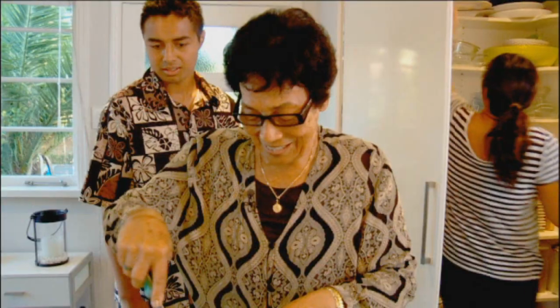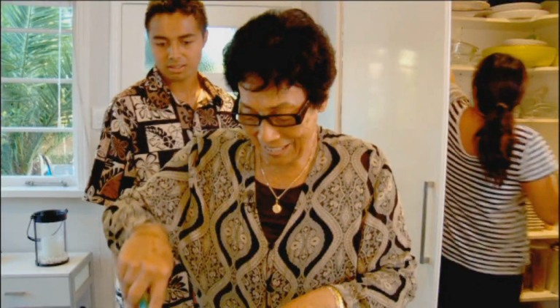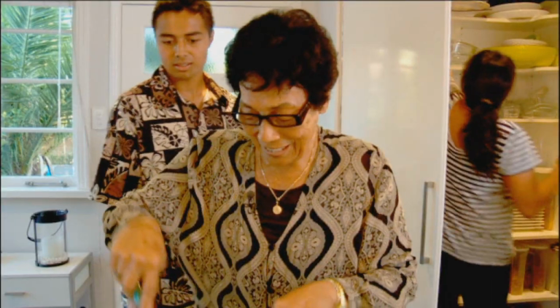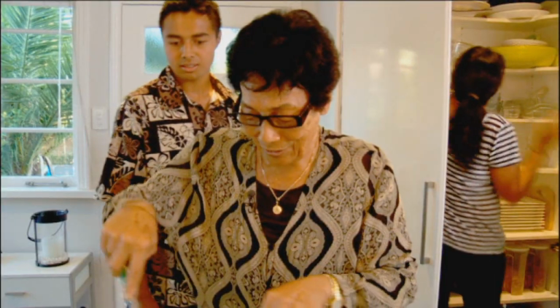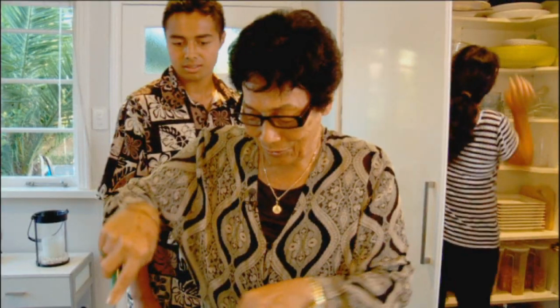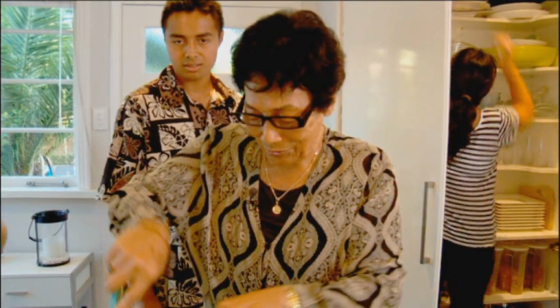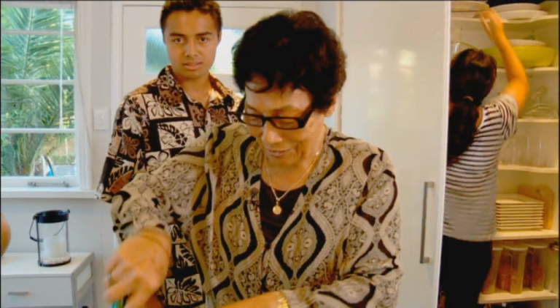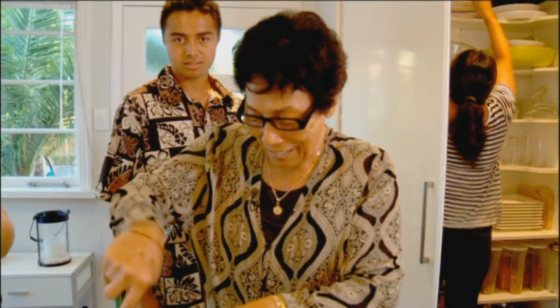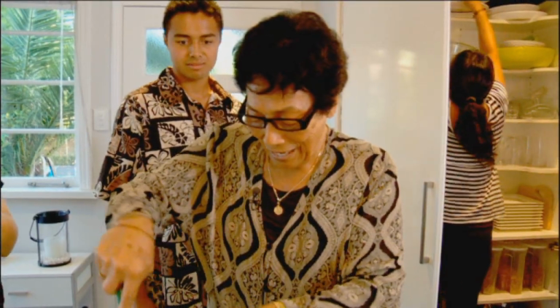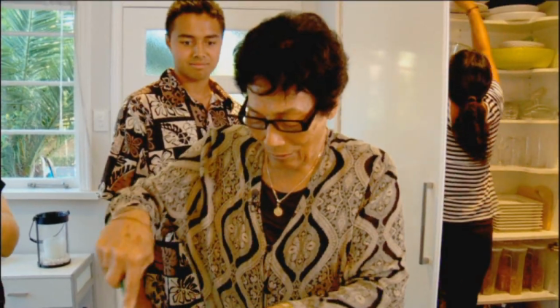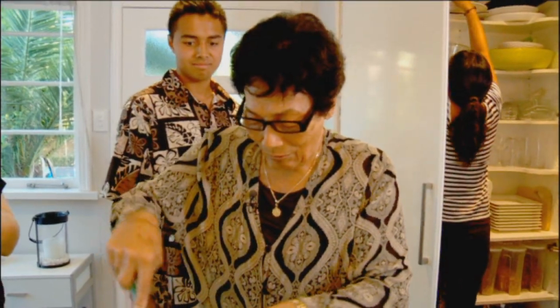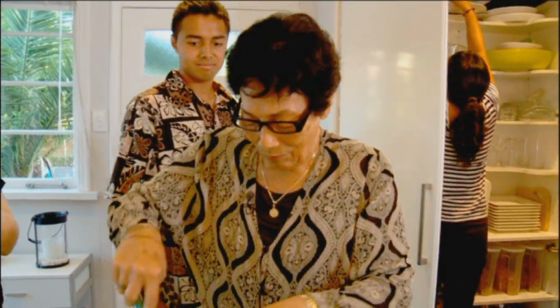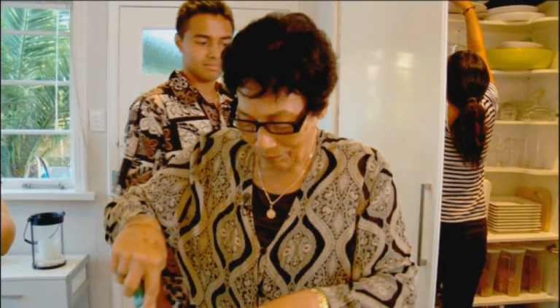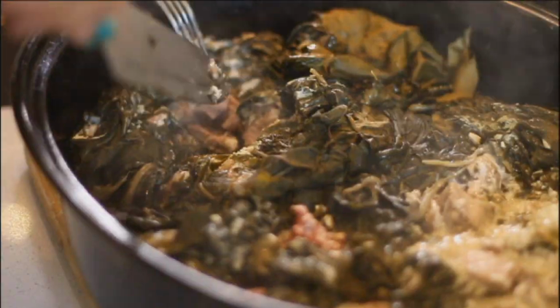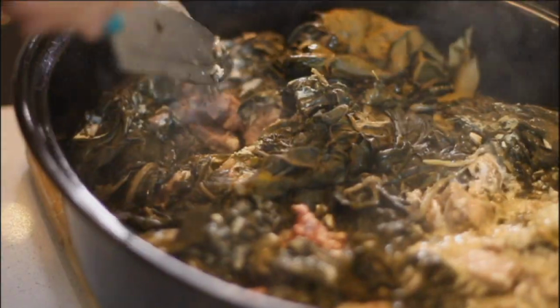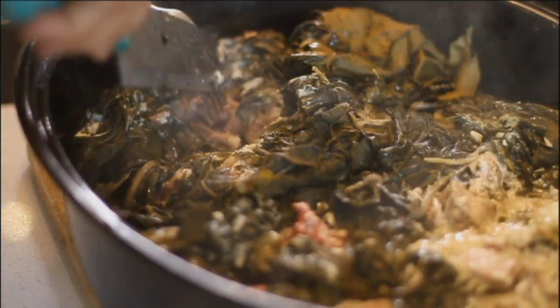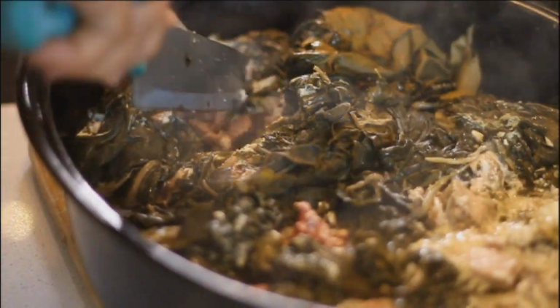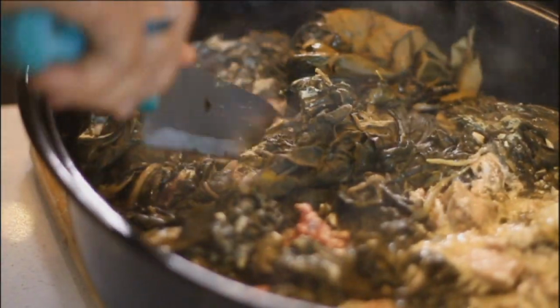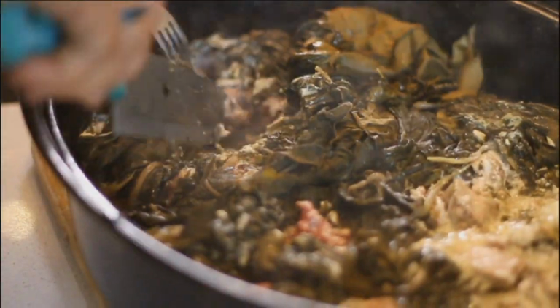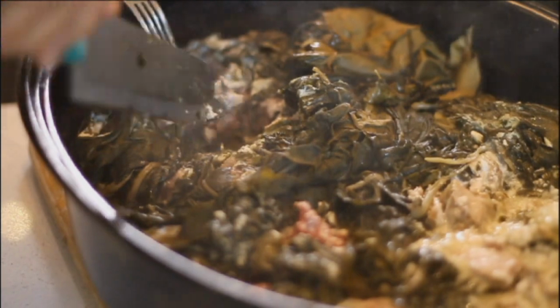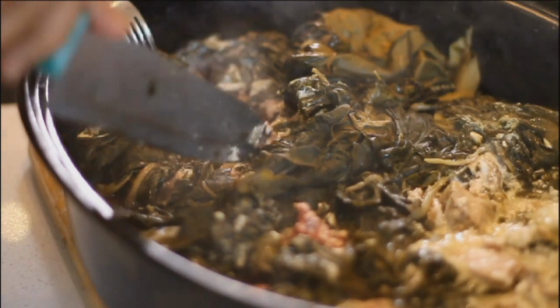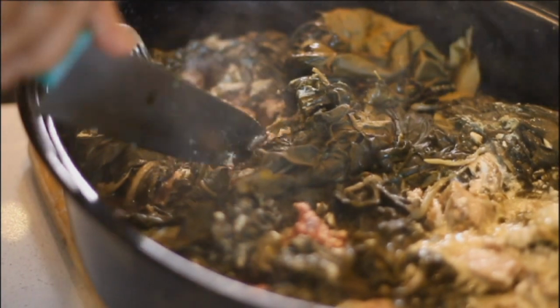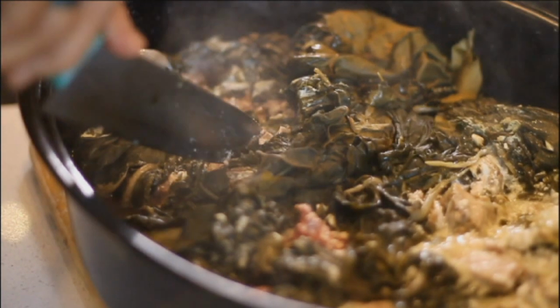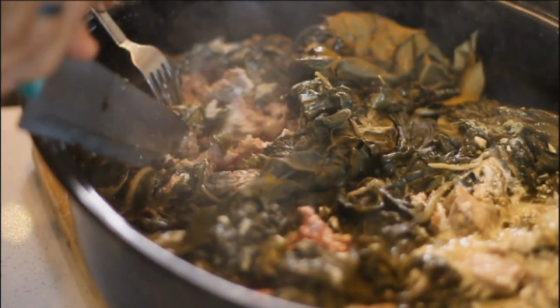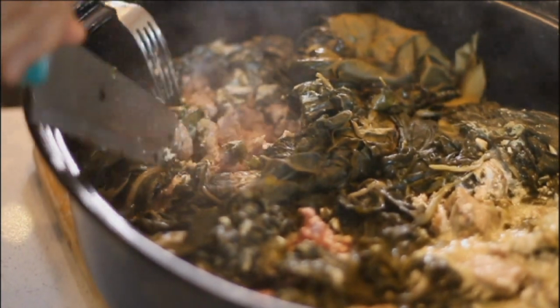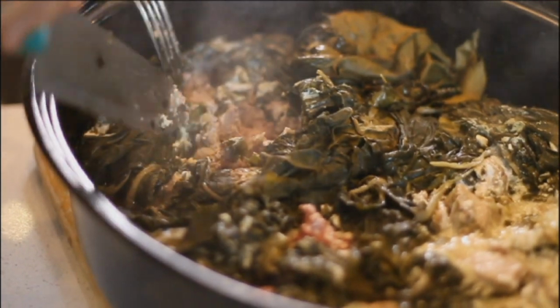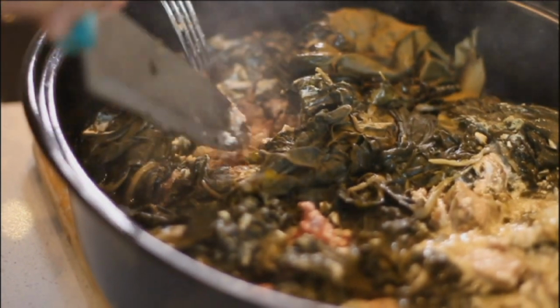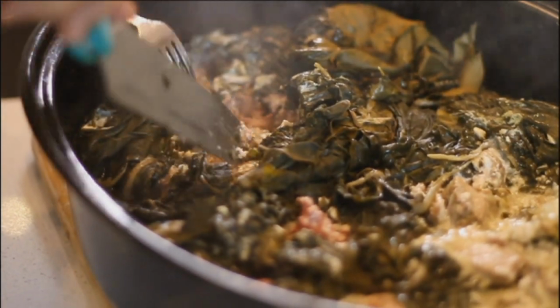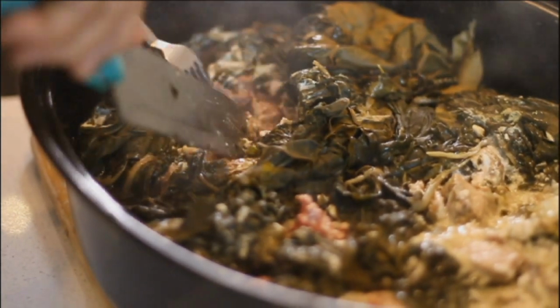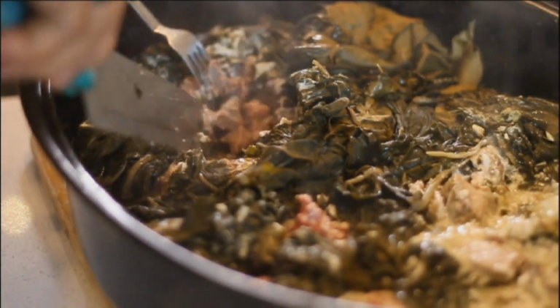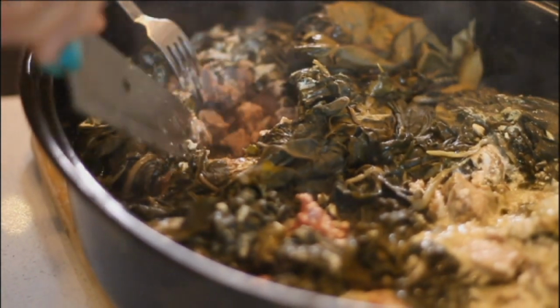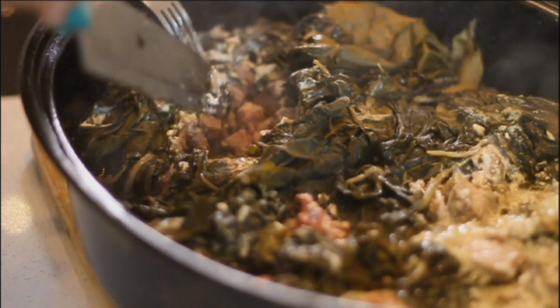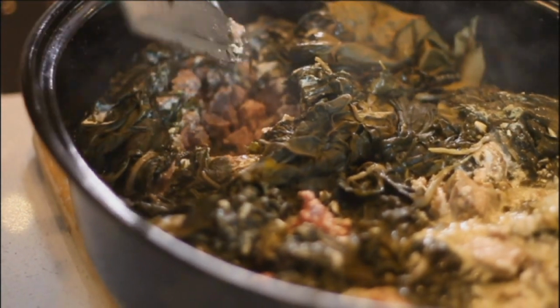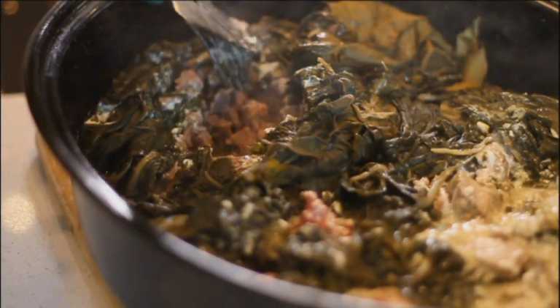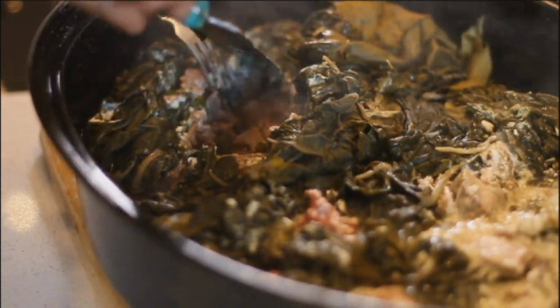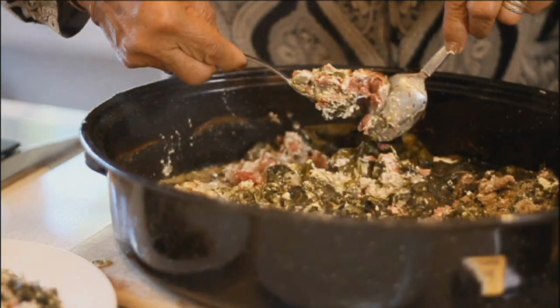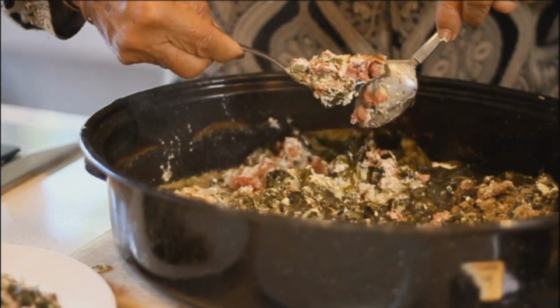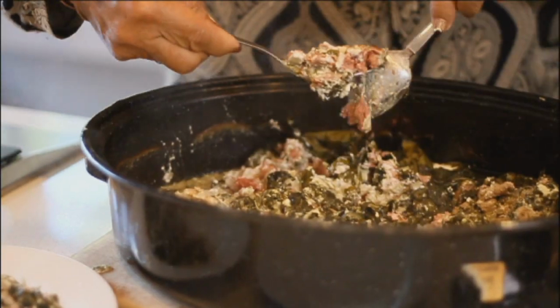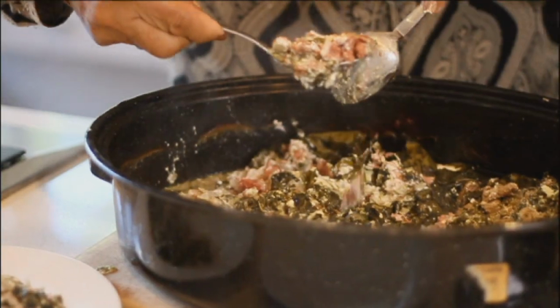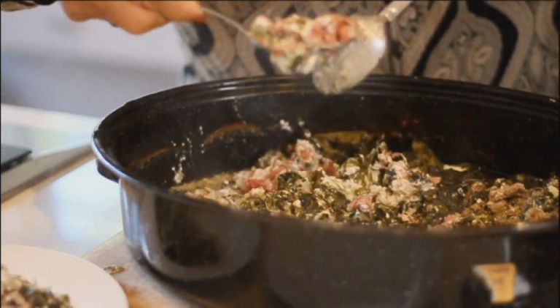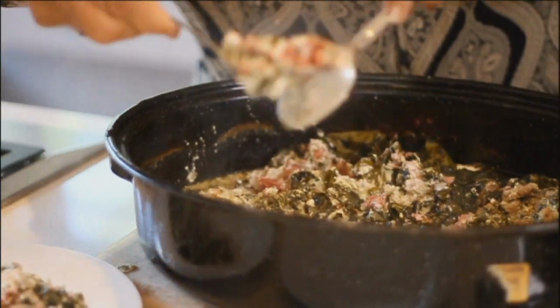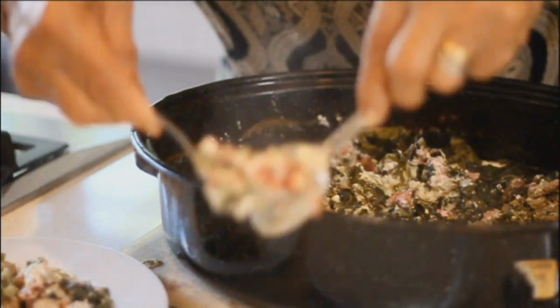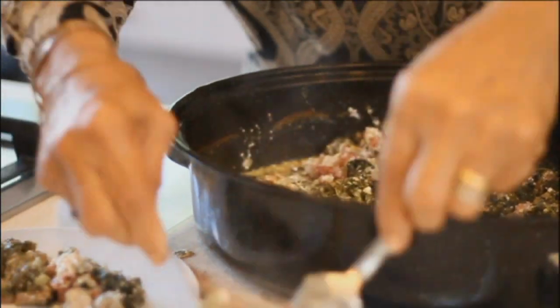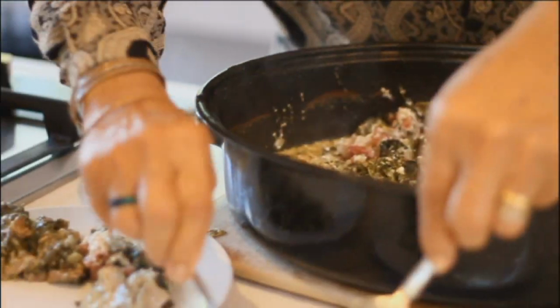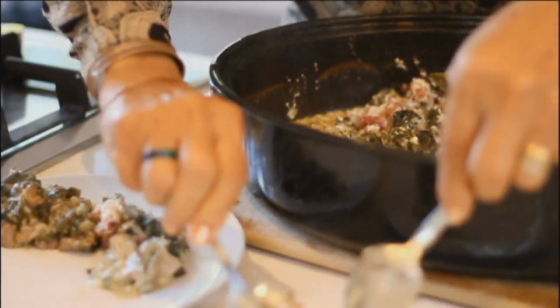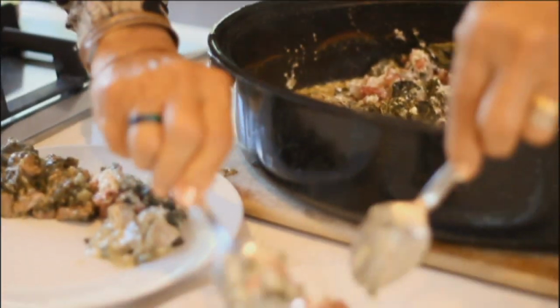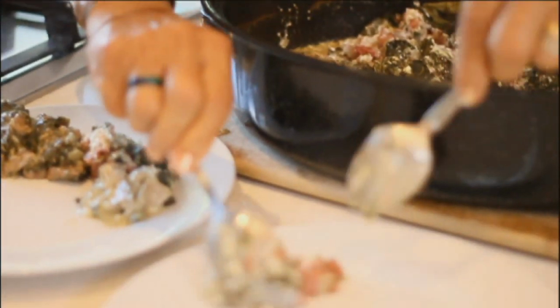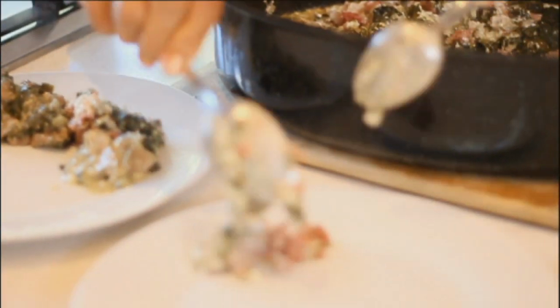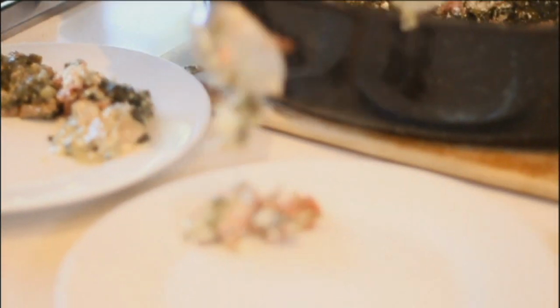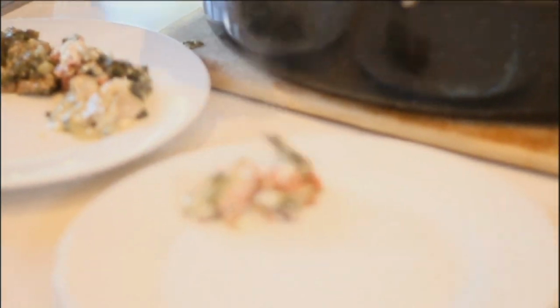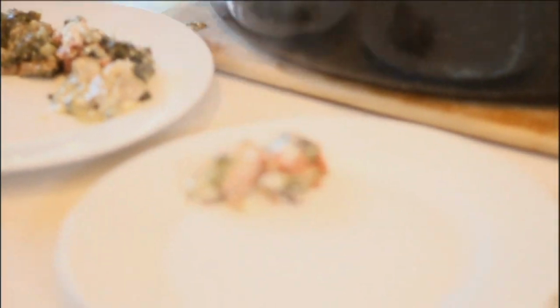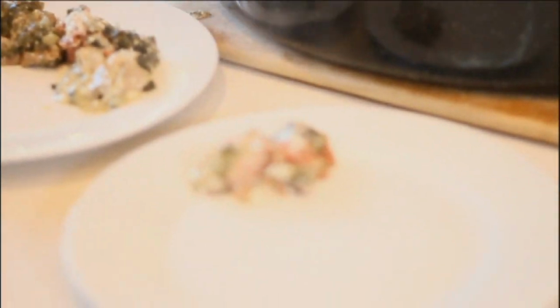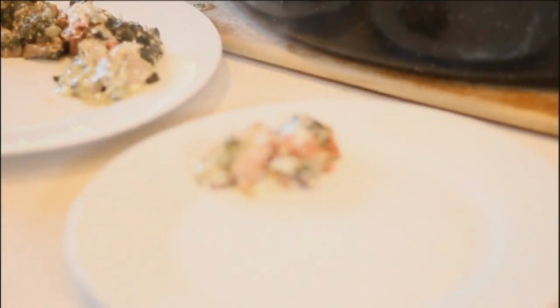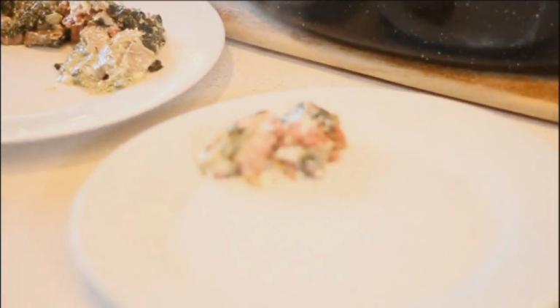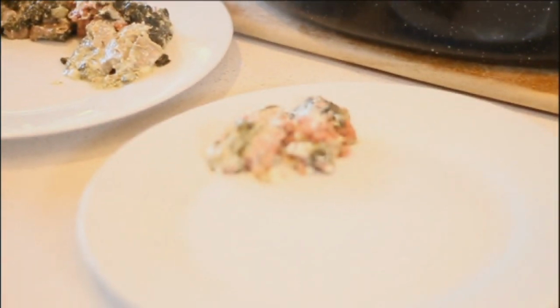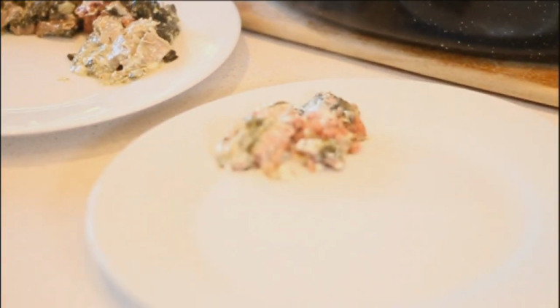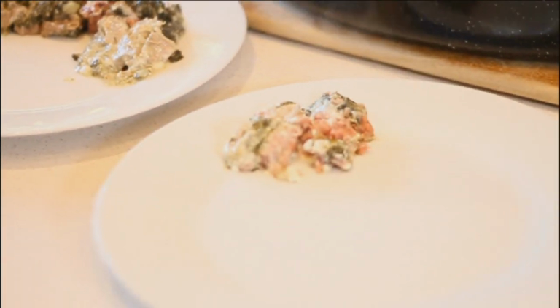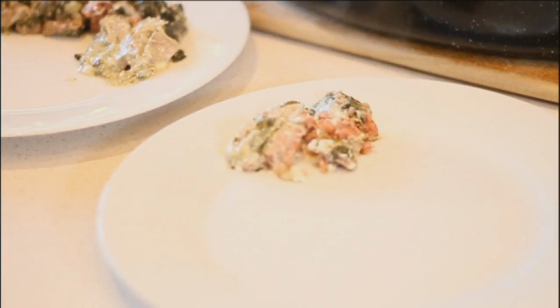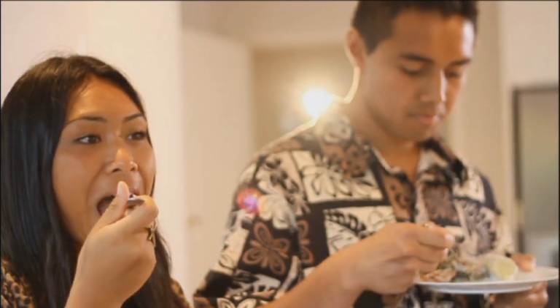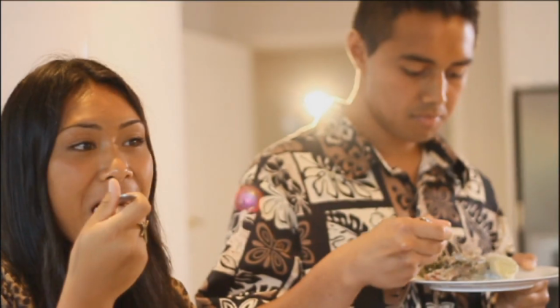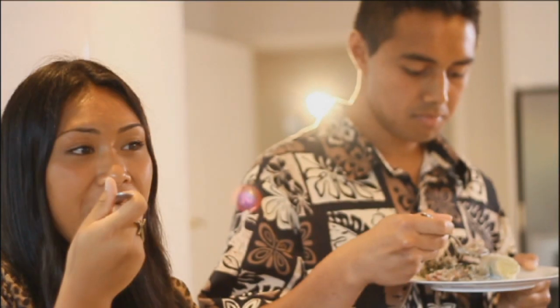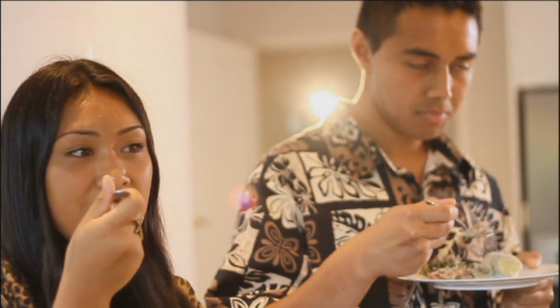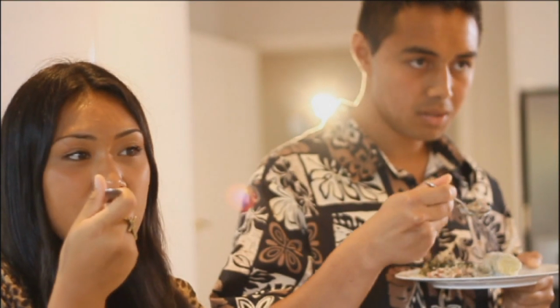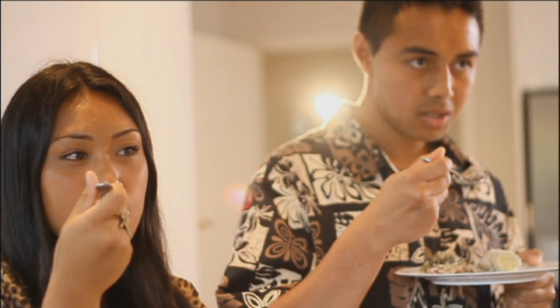Nicely cooked now. All ready to dish out and have your dinner for the evening.